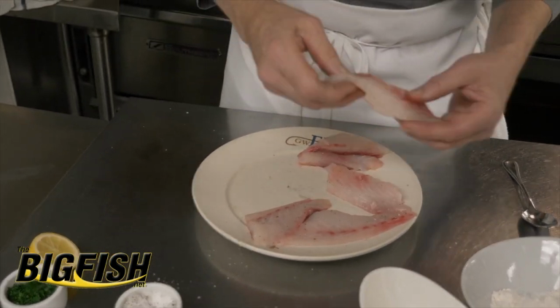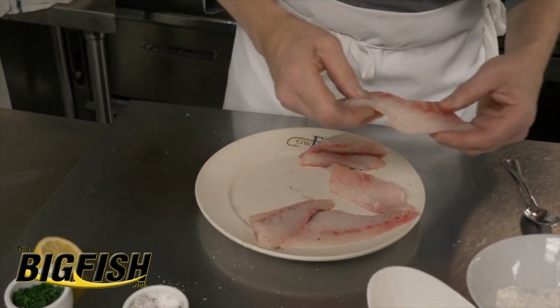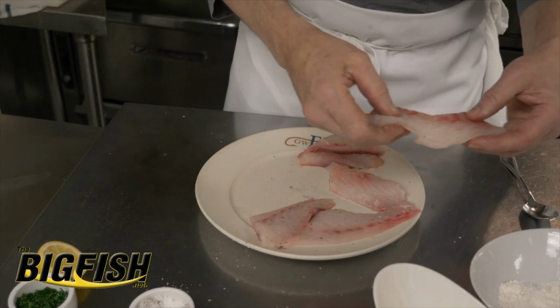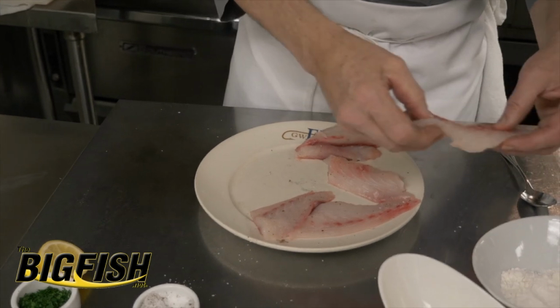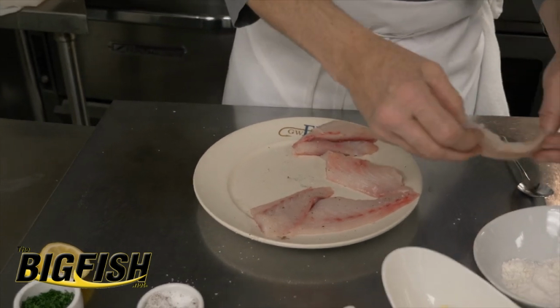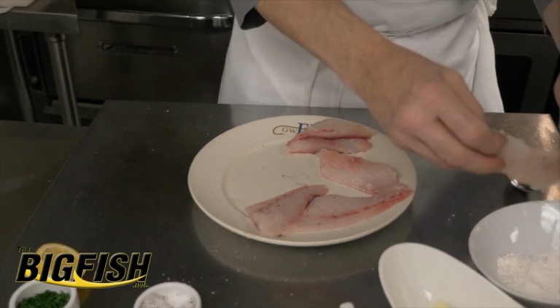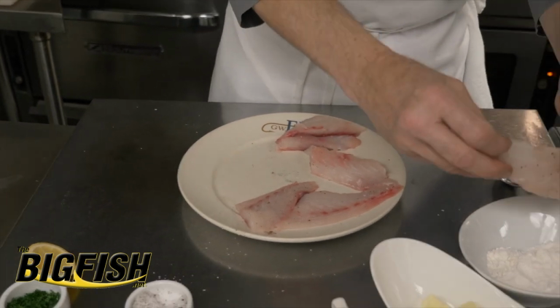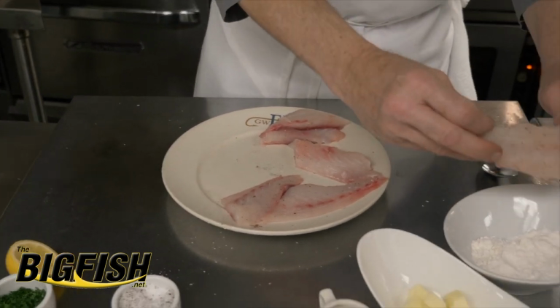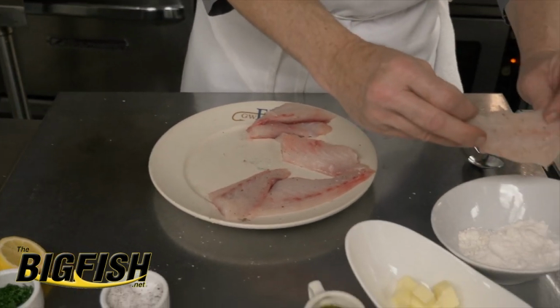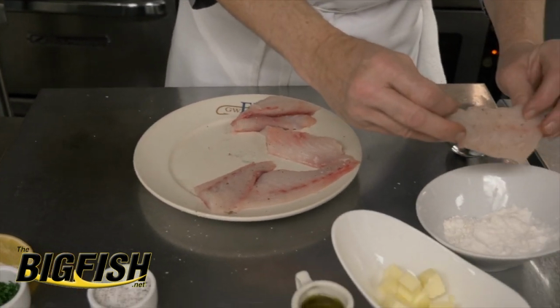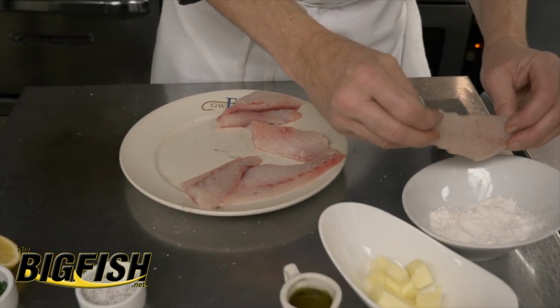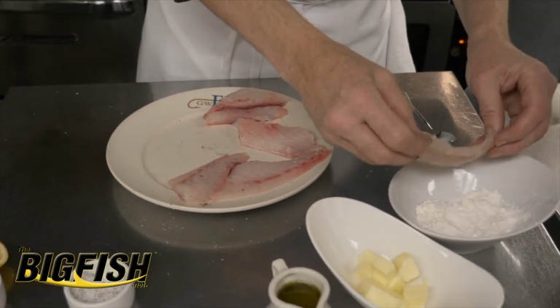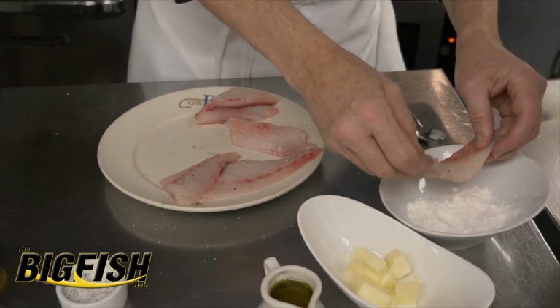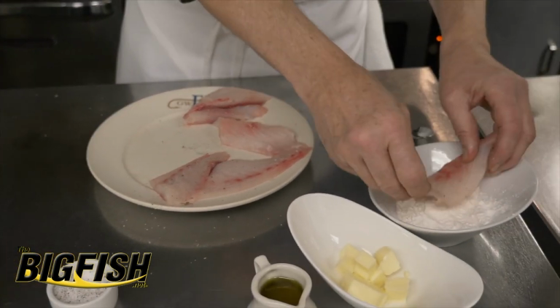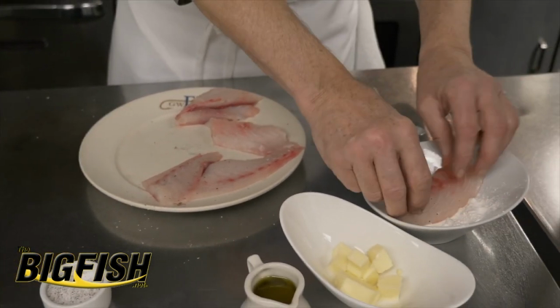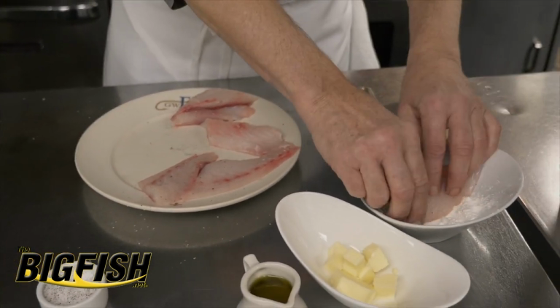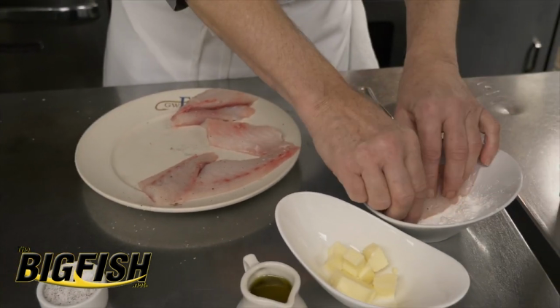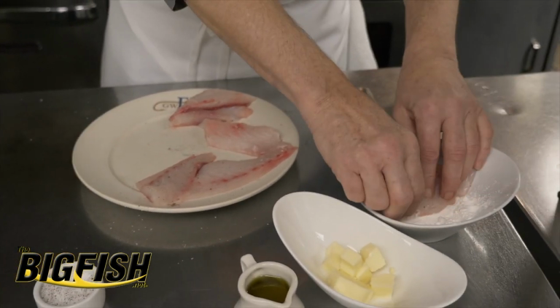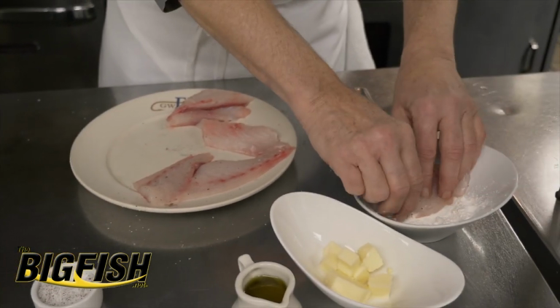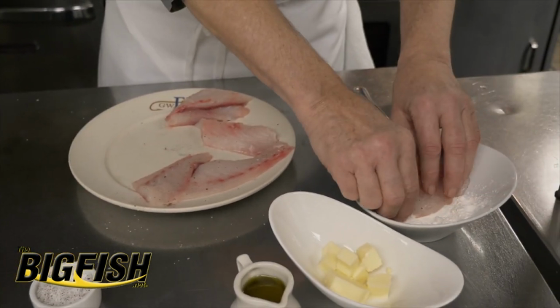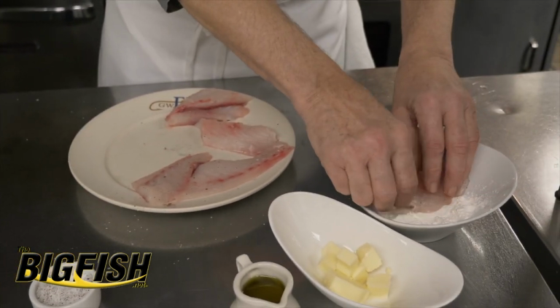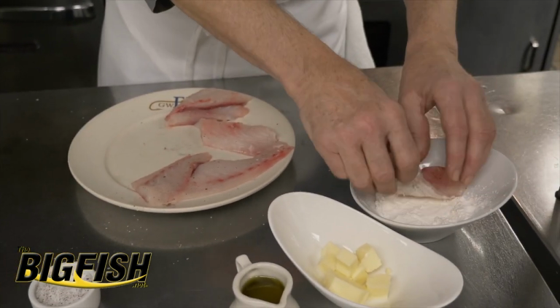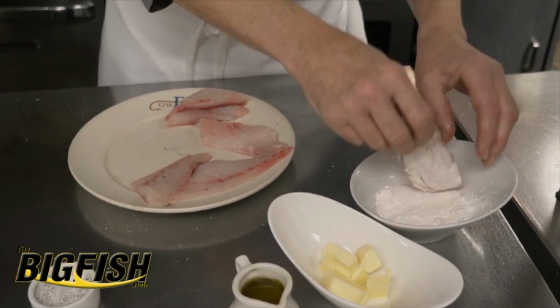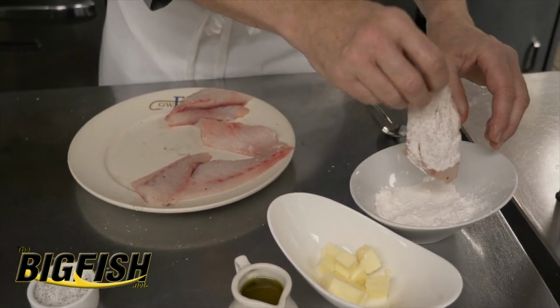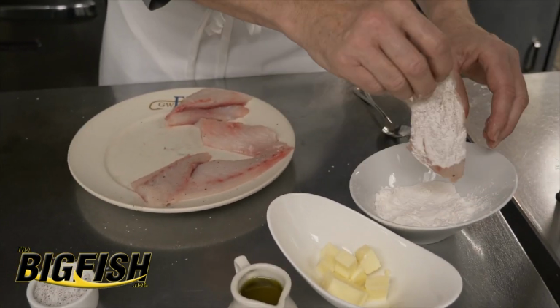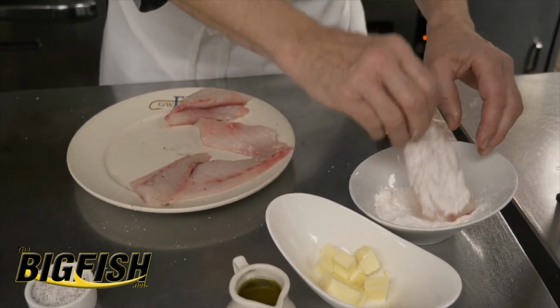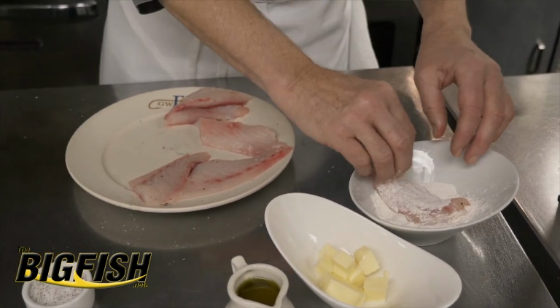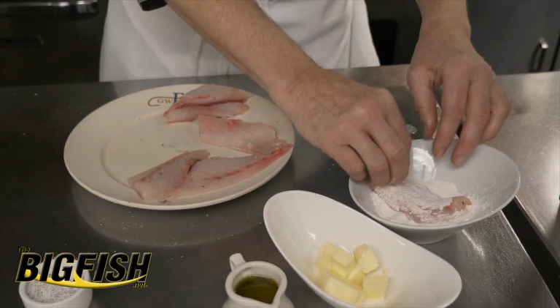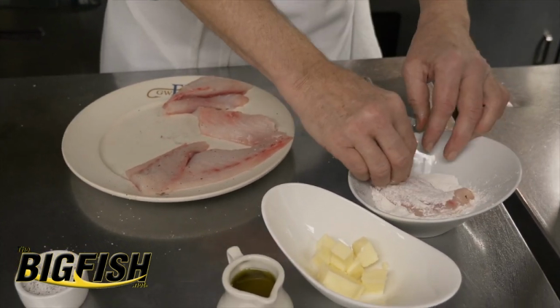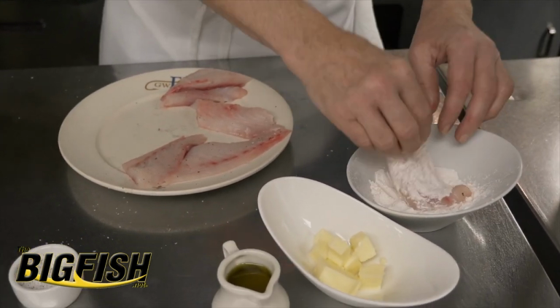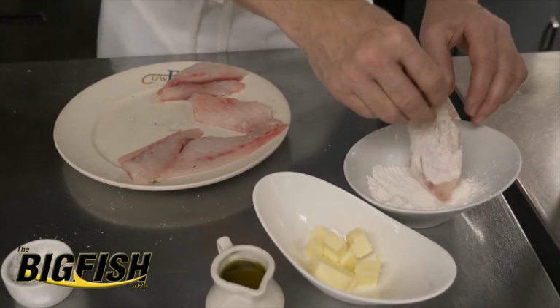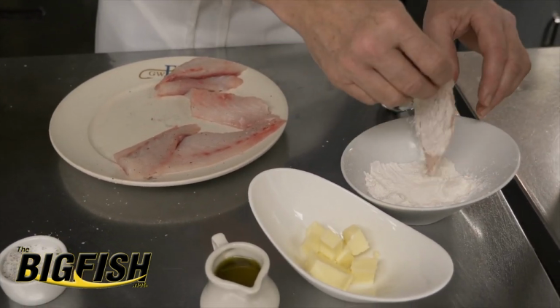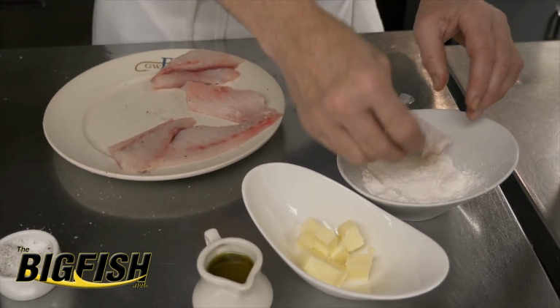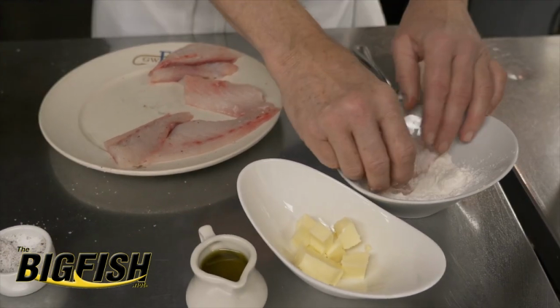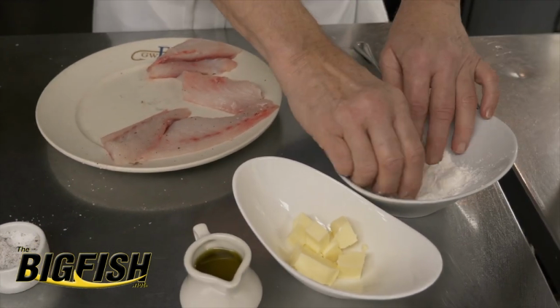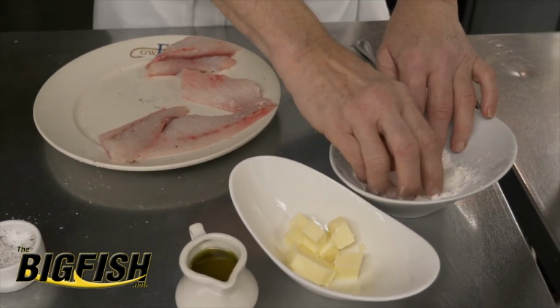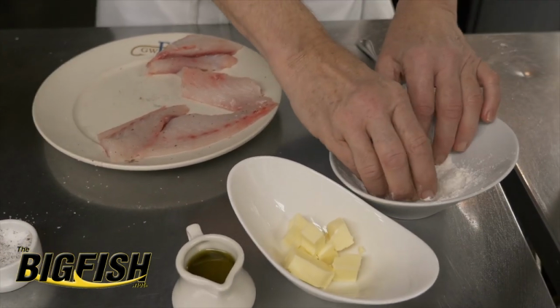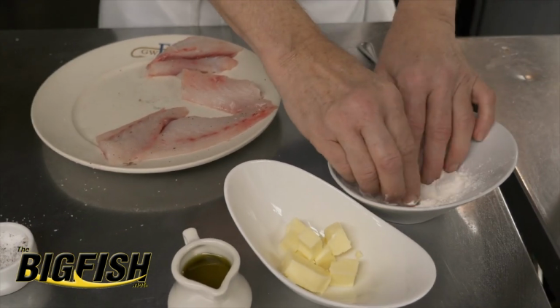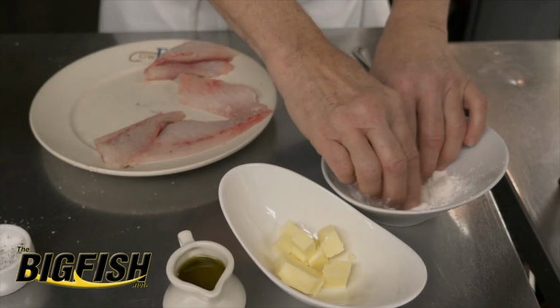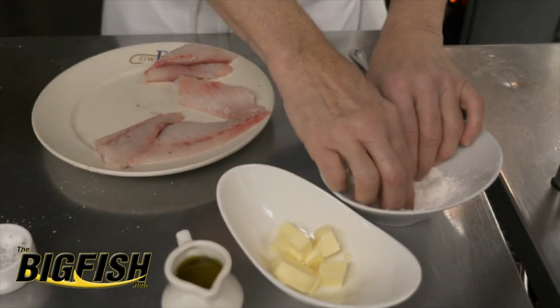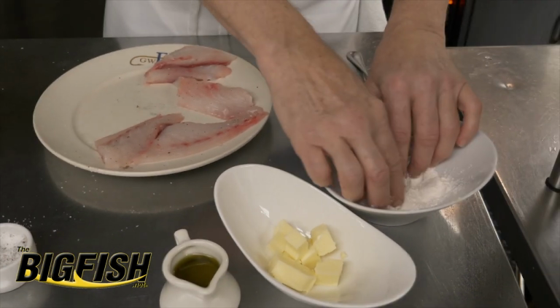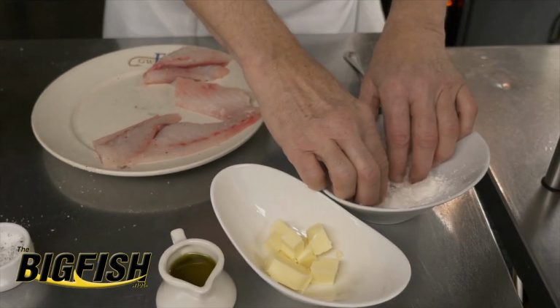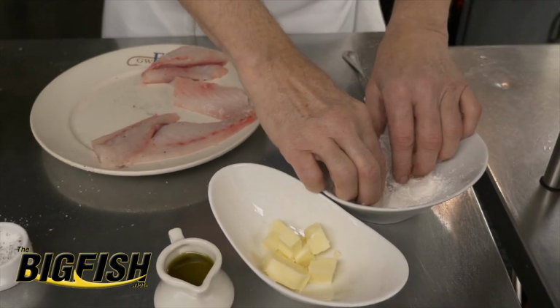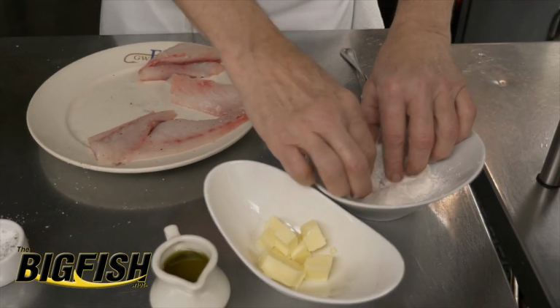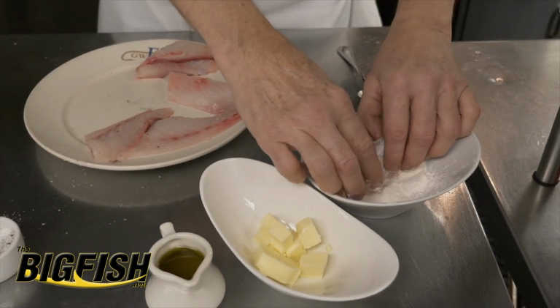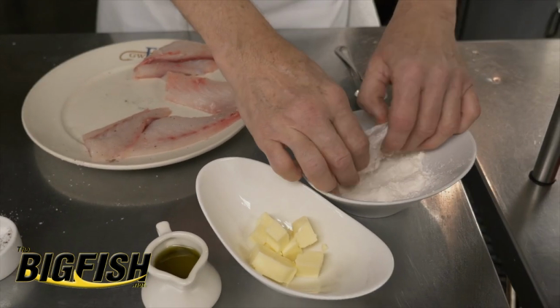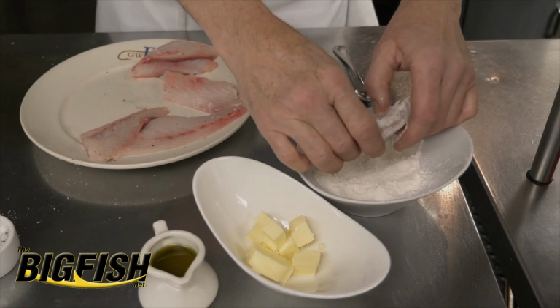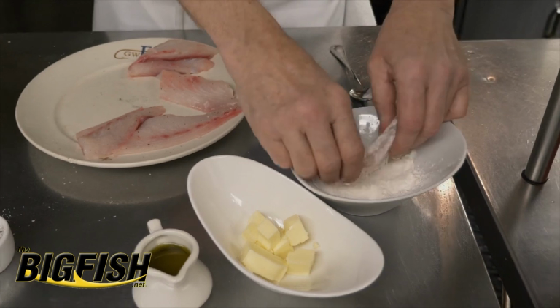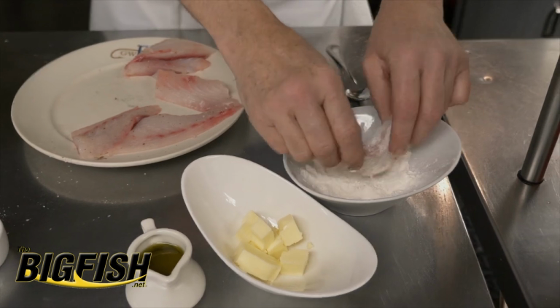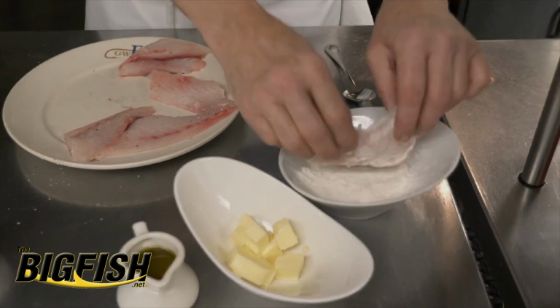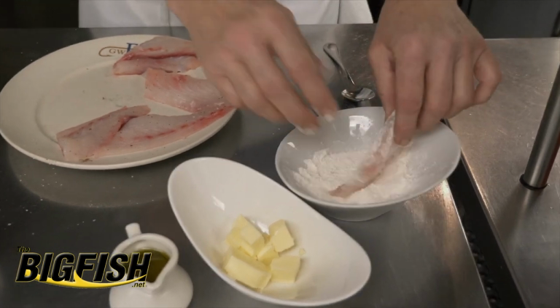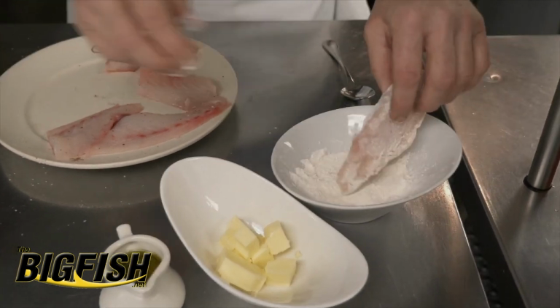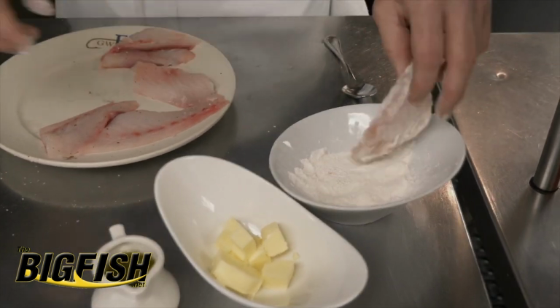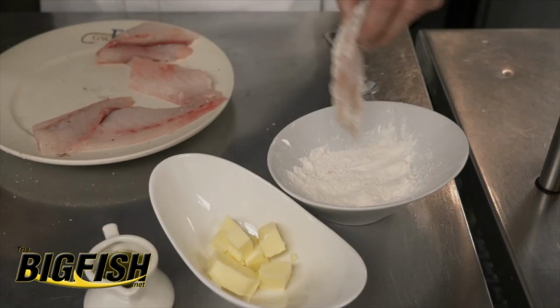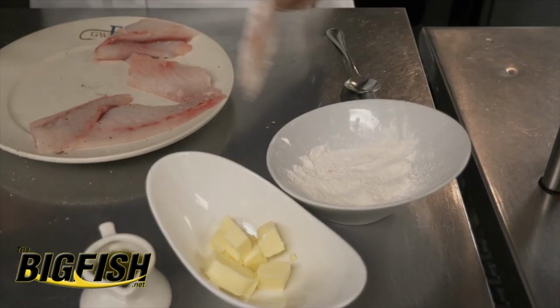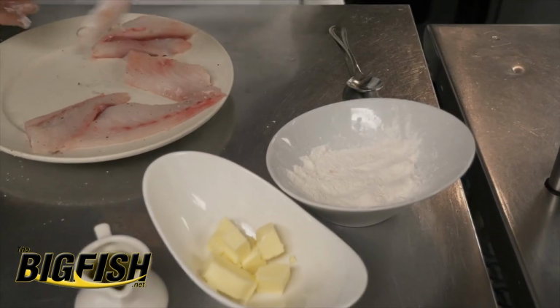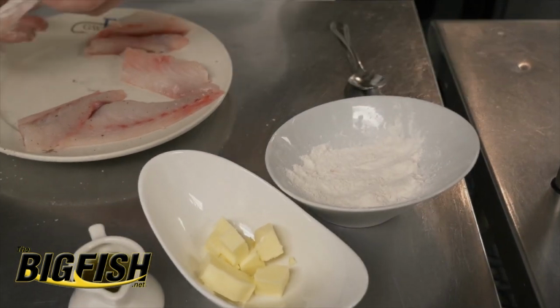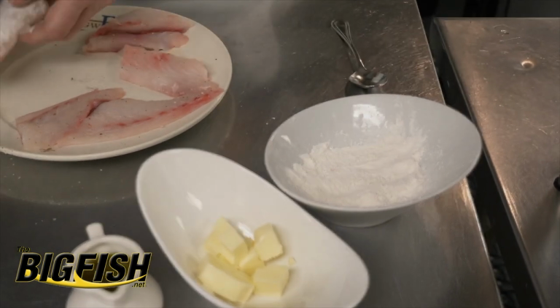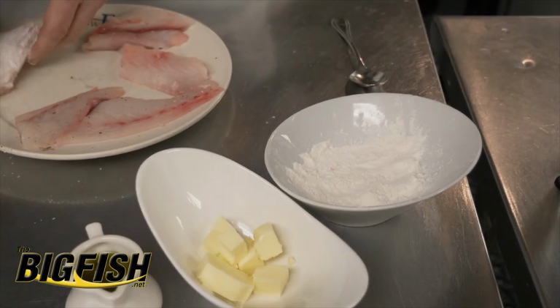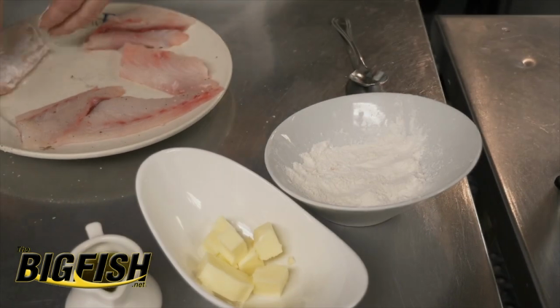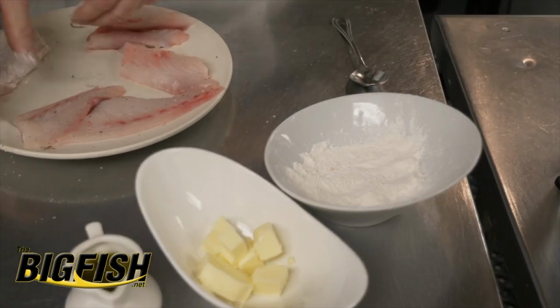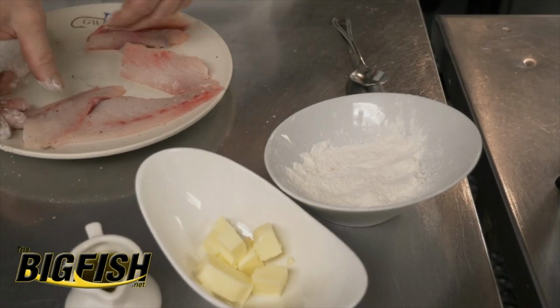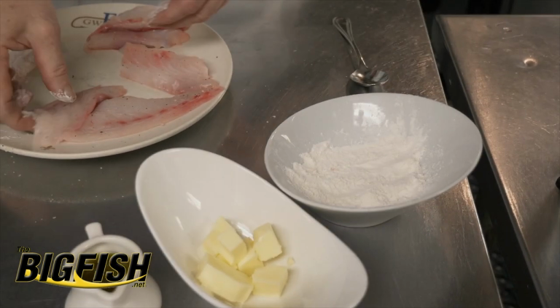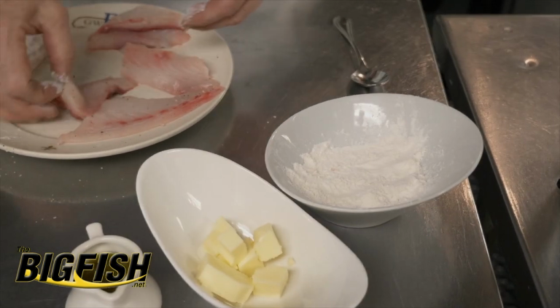I'm just going to dredge that lightly in this flour. I just want a very, very light coating — it's not really a breading, it's just a dusting.